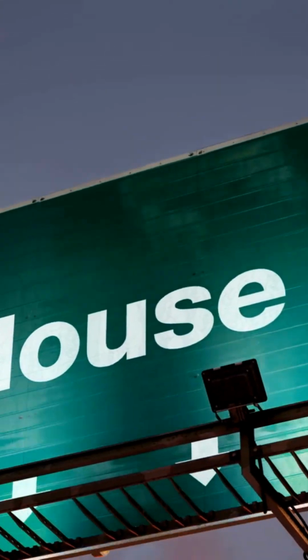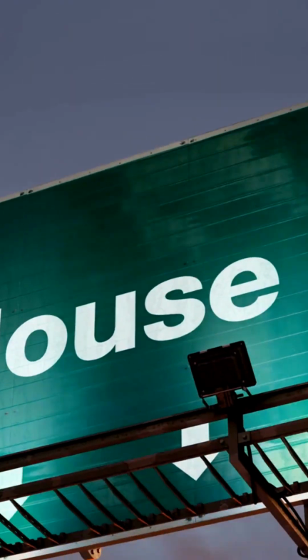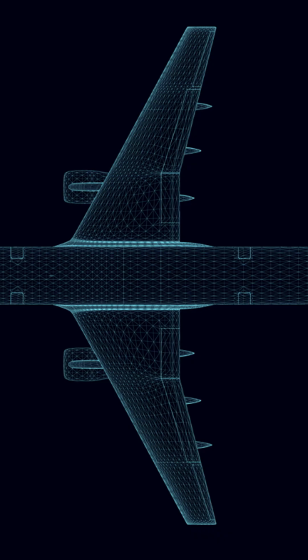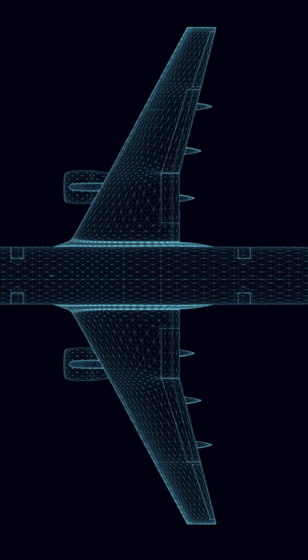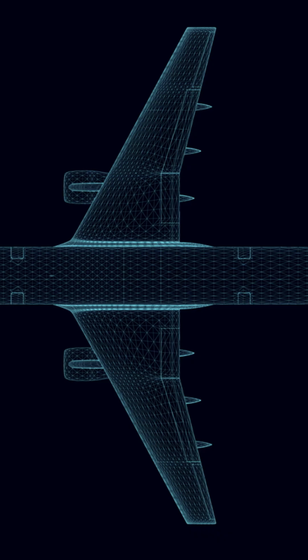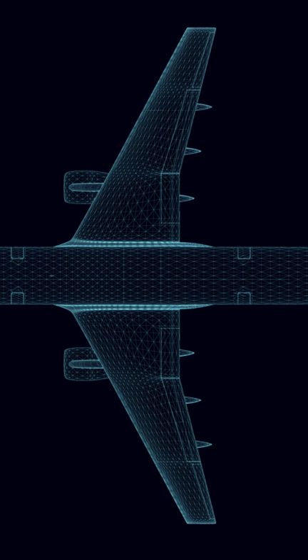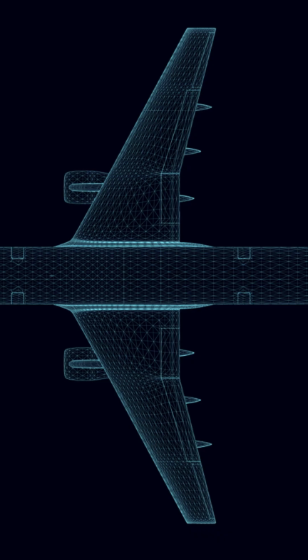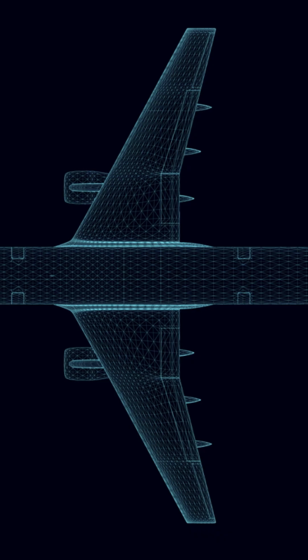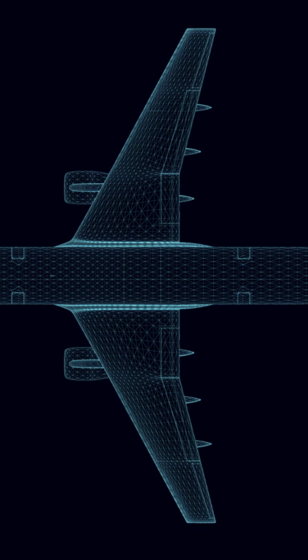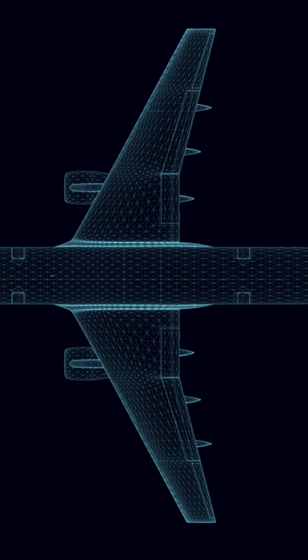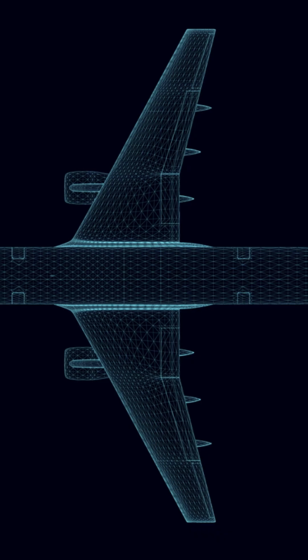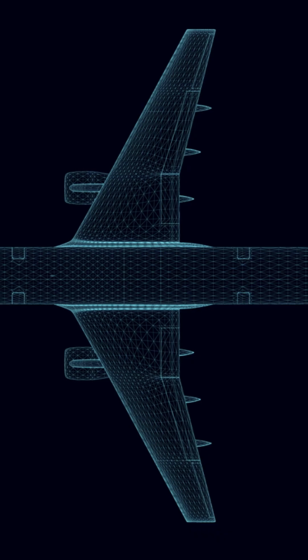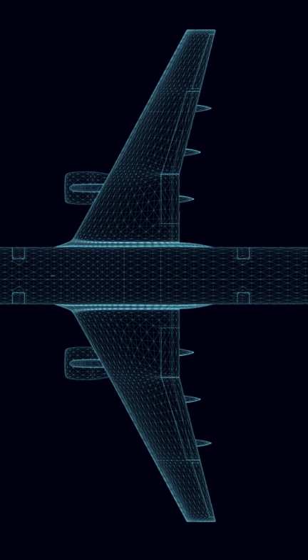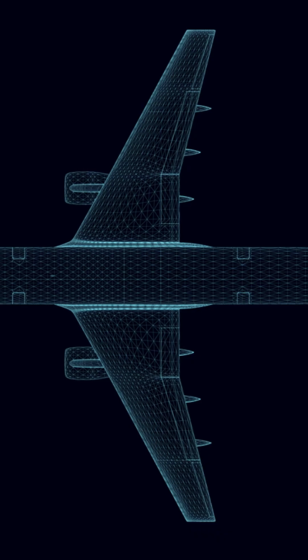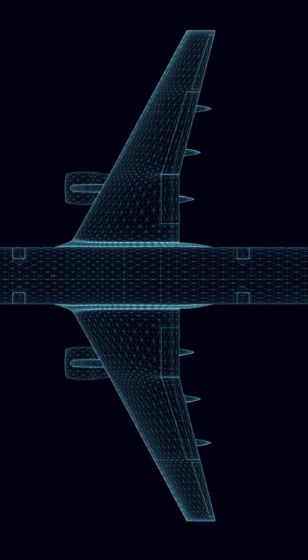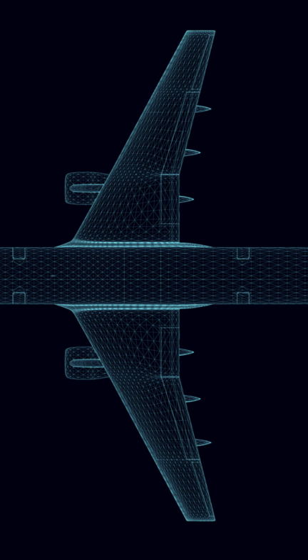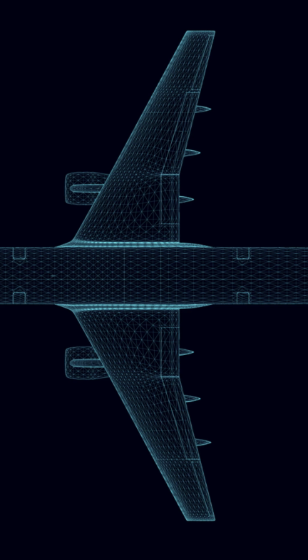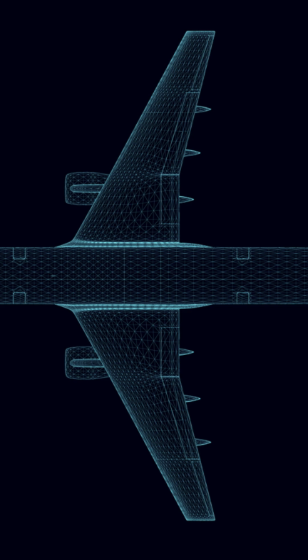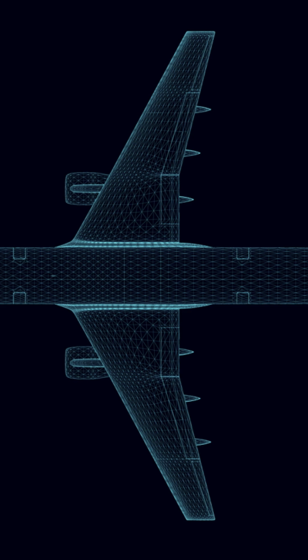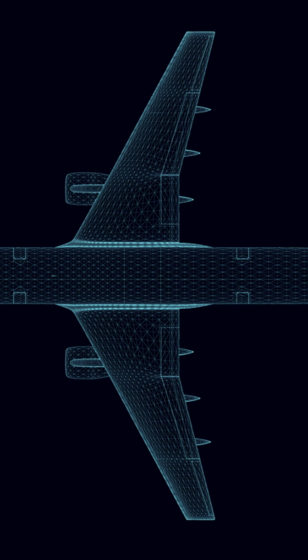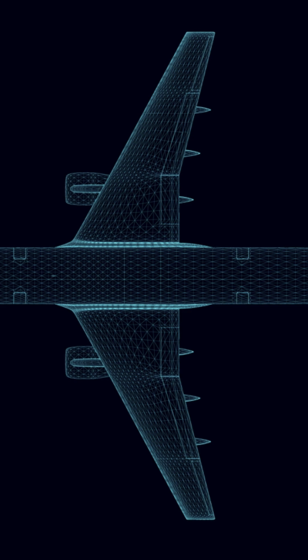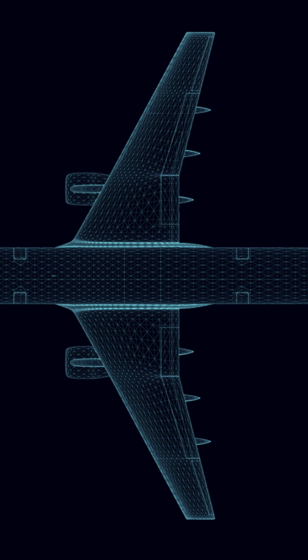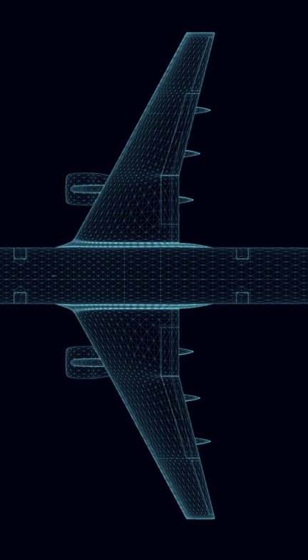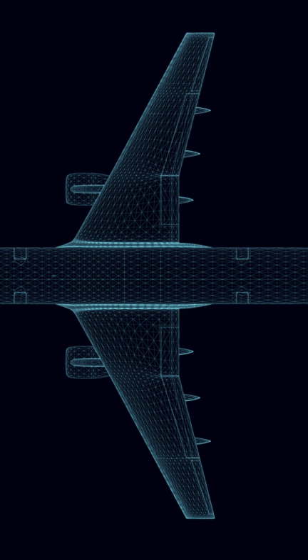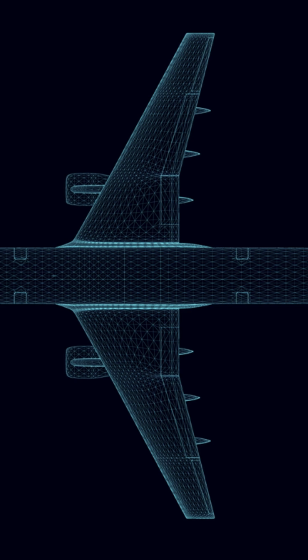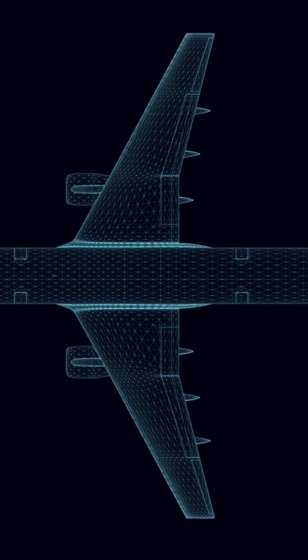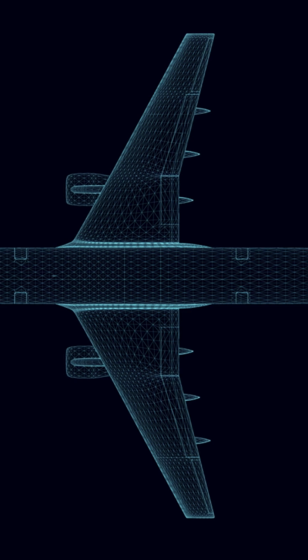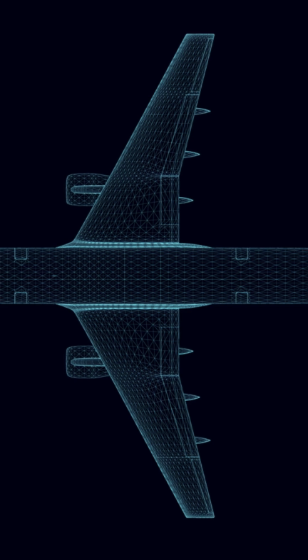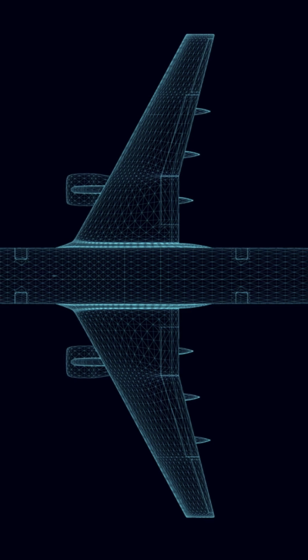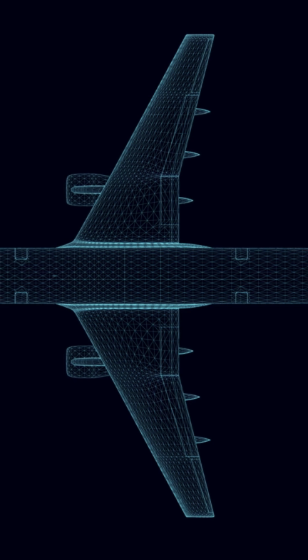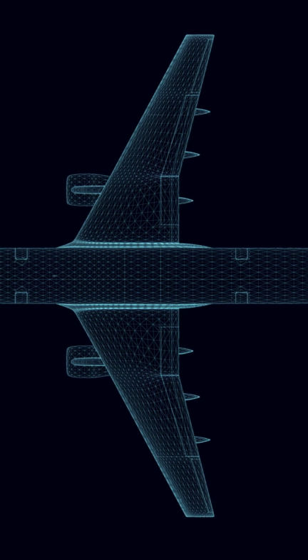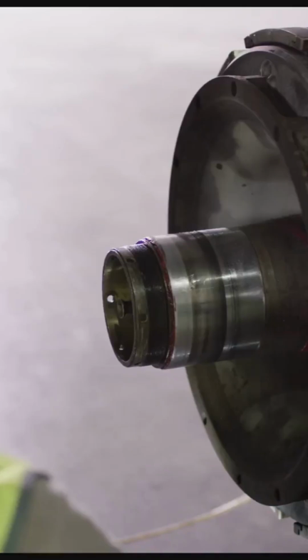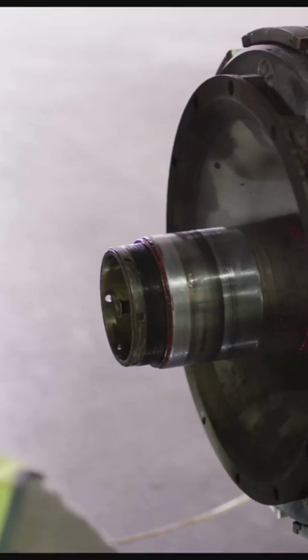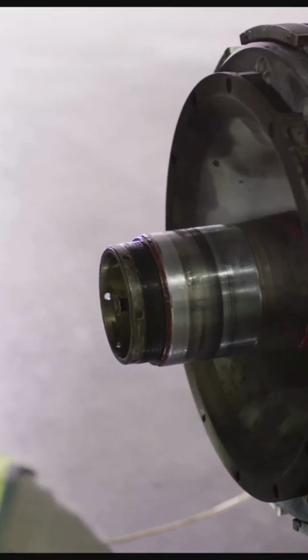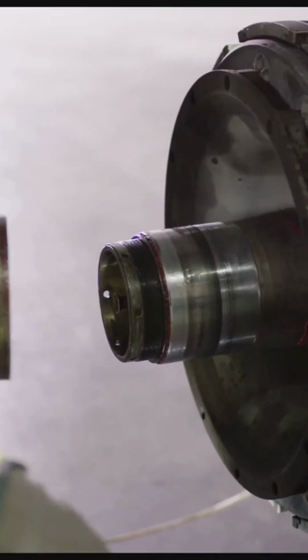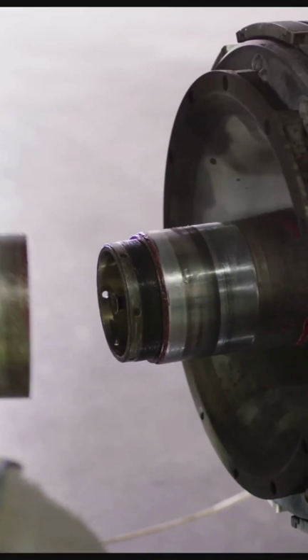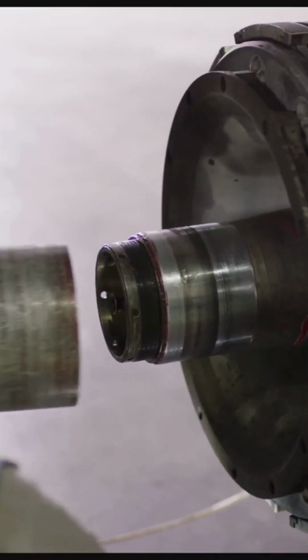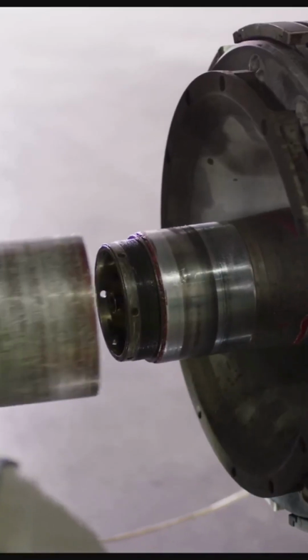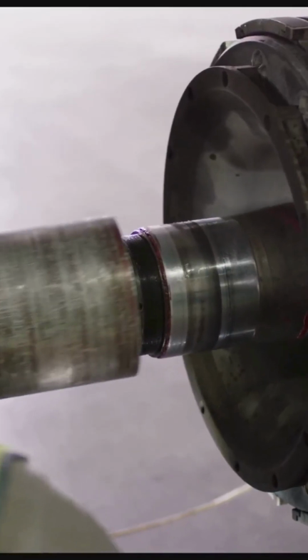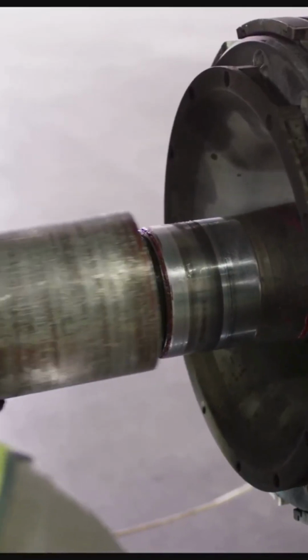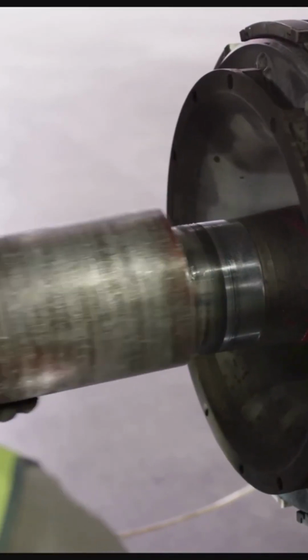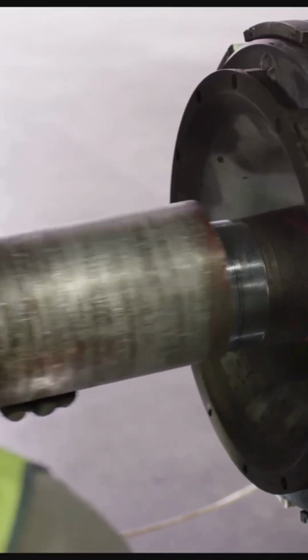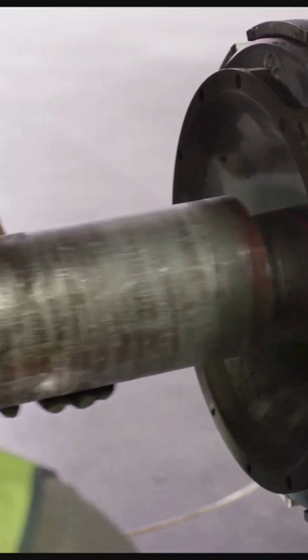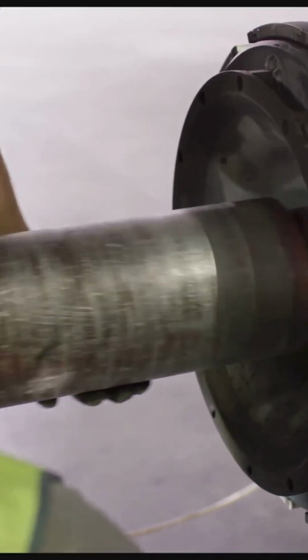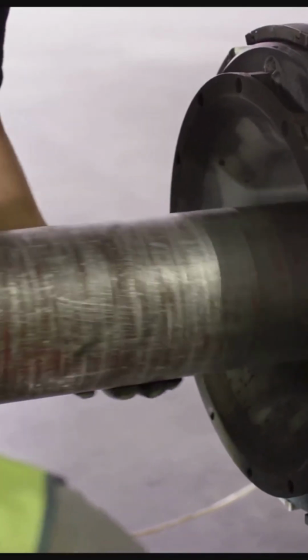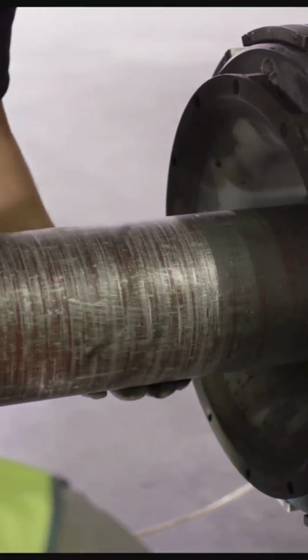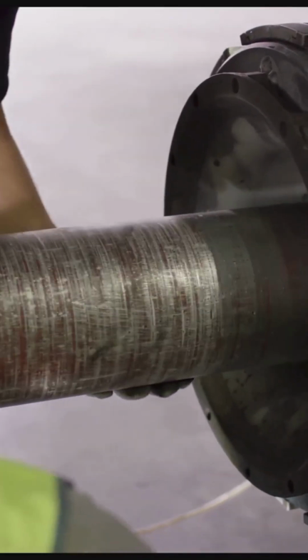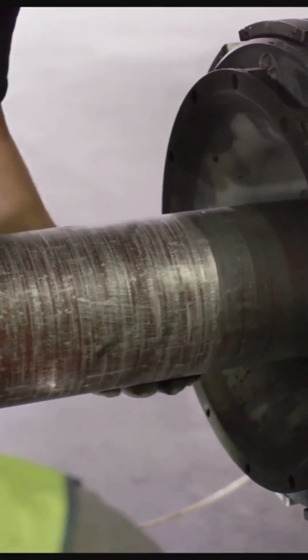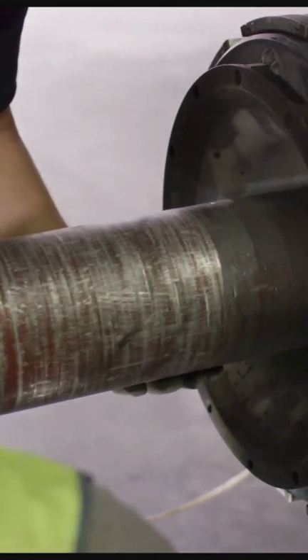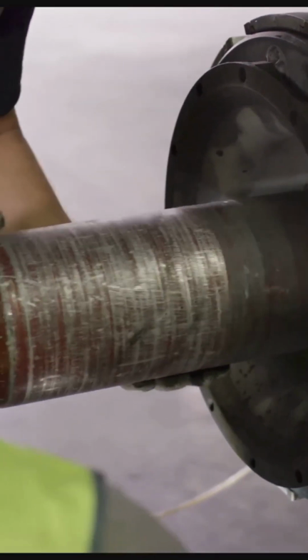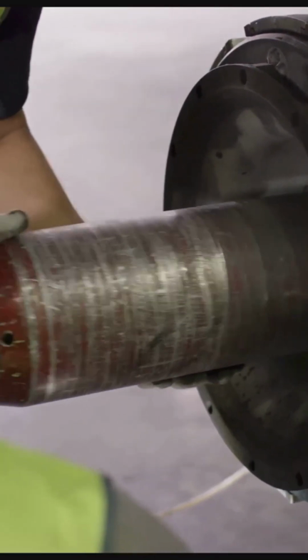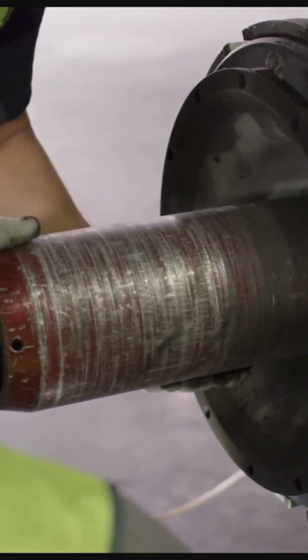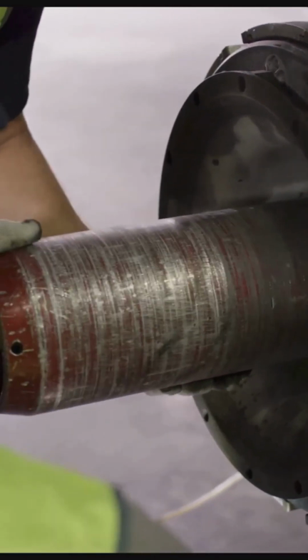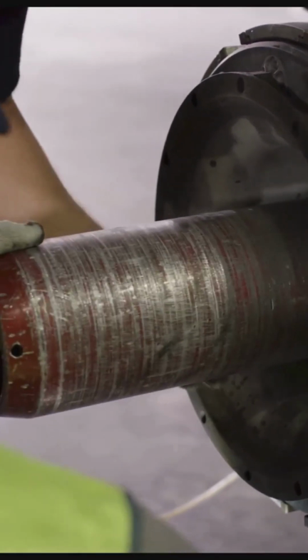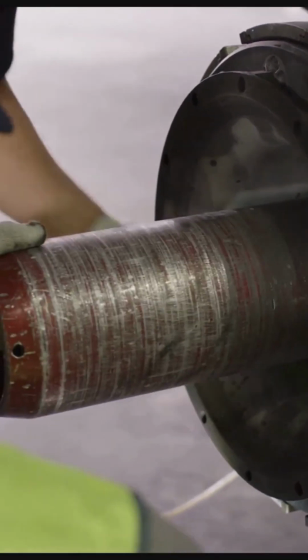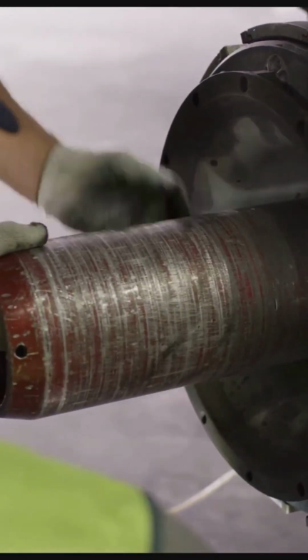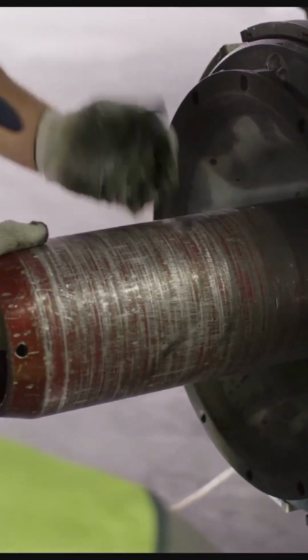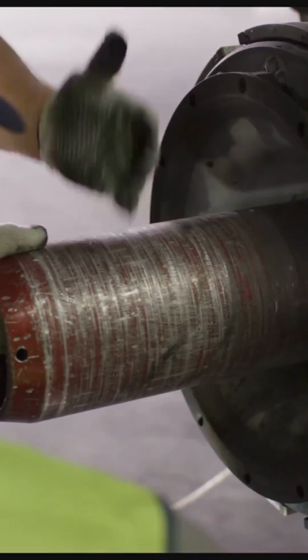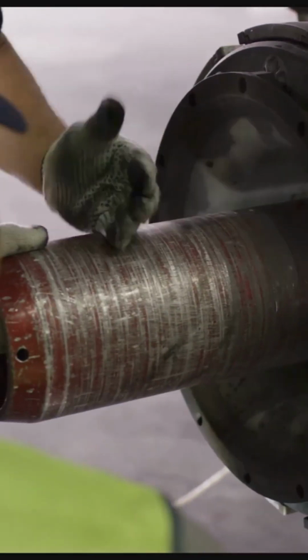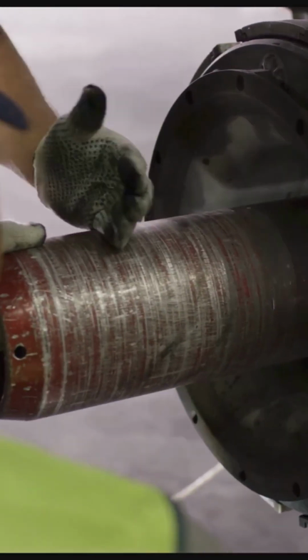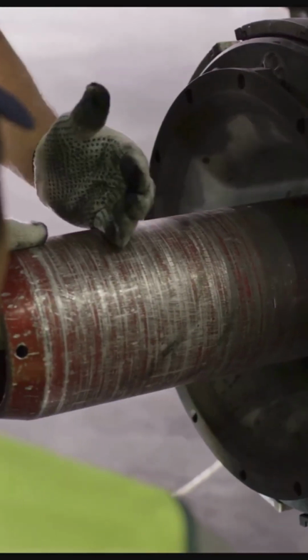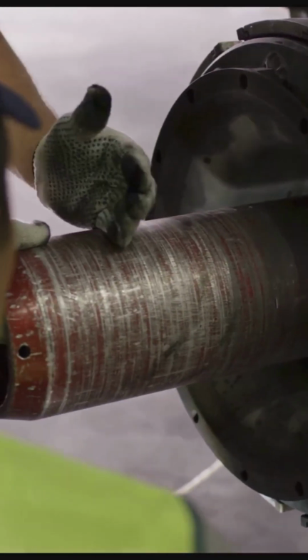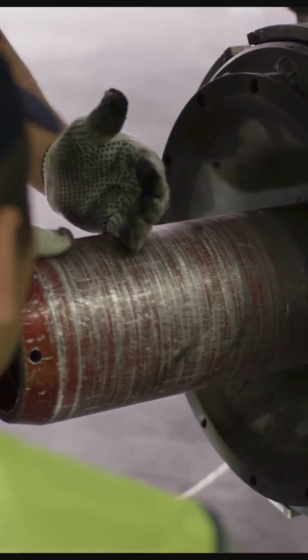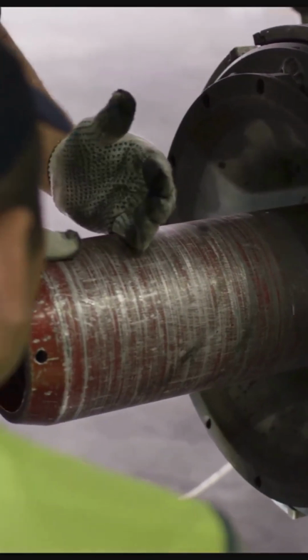It all begins with precision engineering and advanced 3D modelling. Rigorous testing ensures every part meets the highest standards before production.